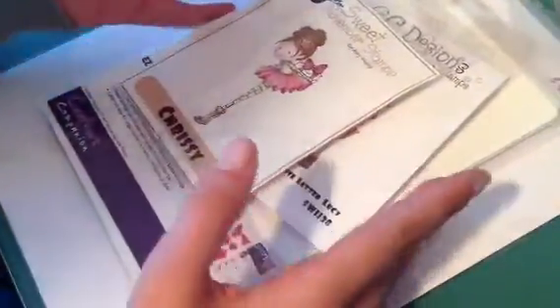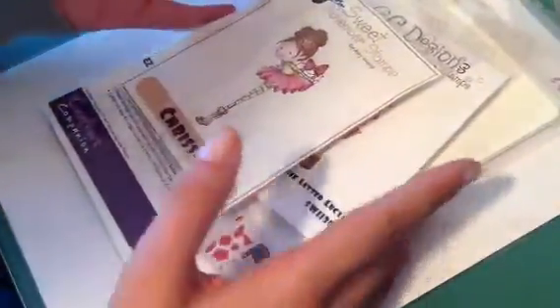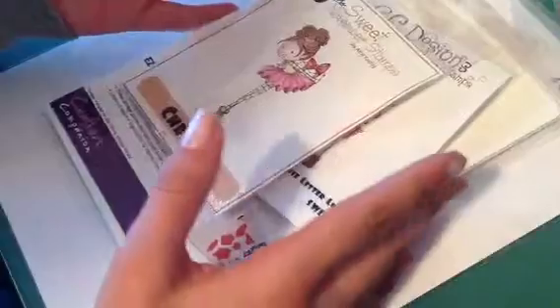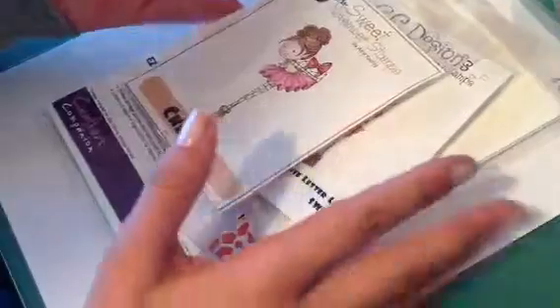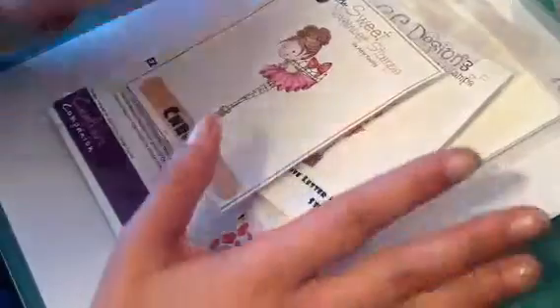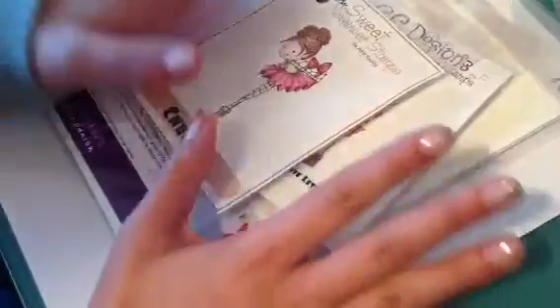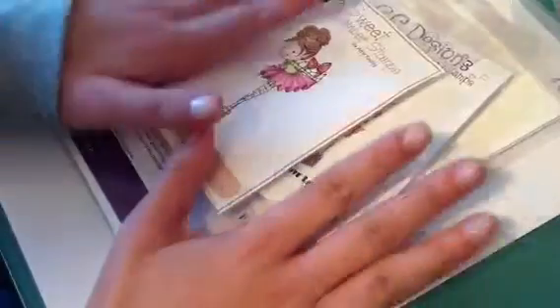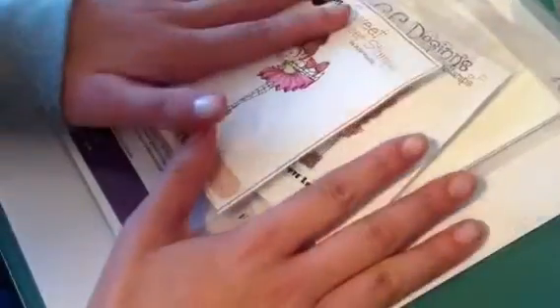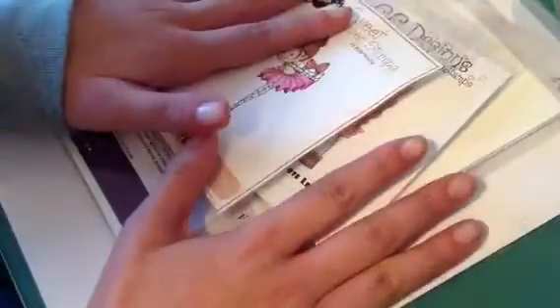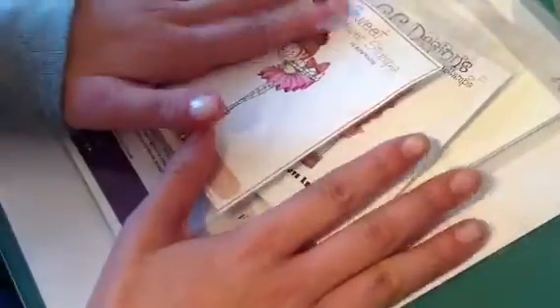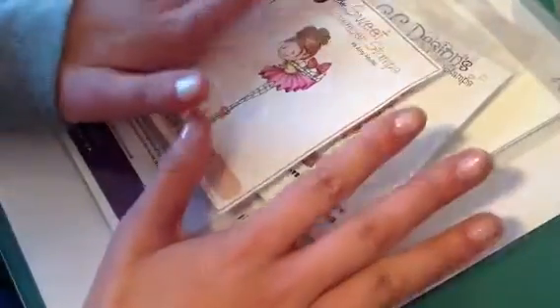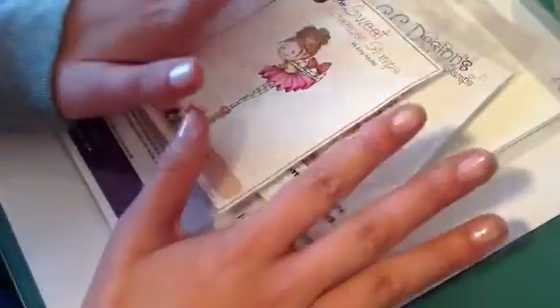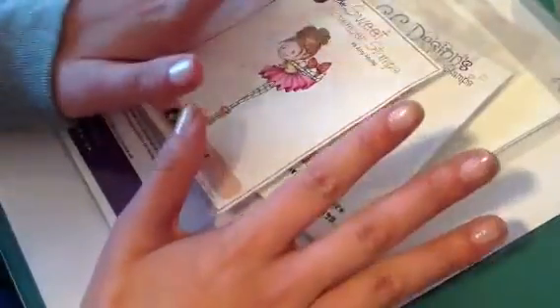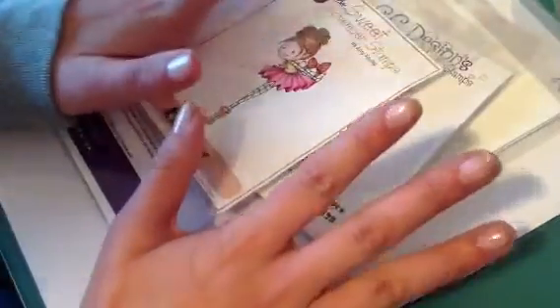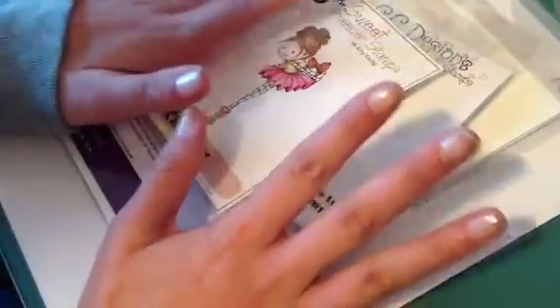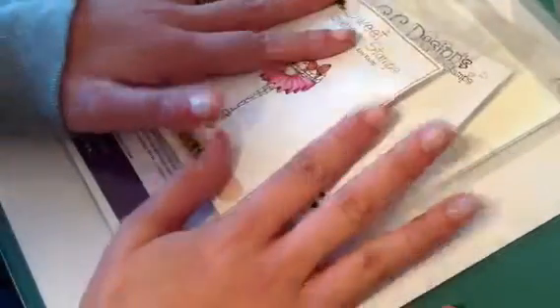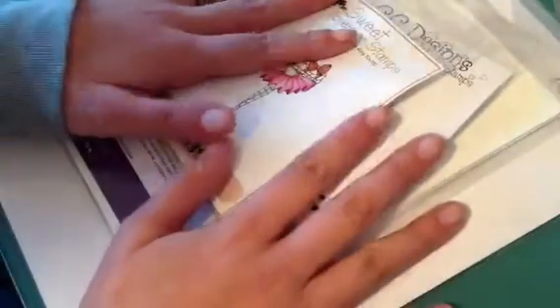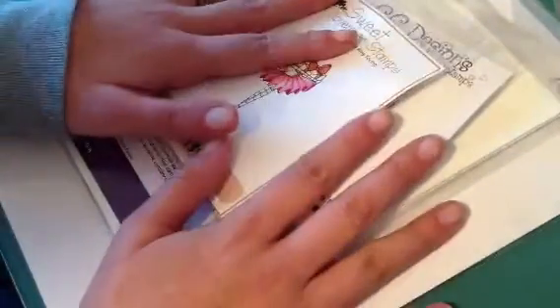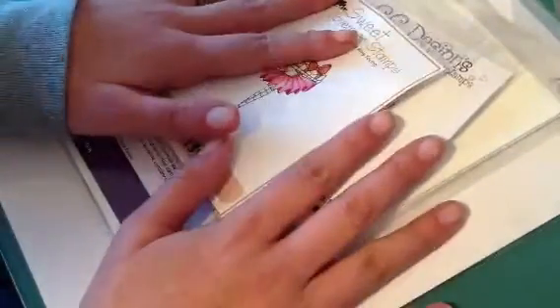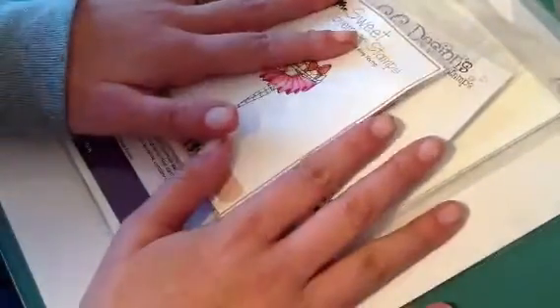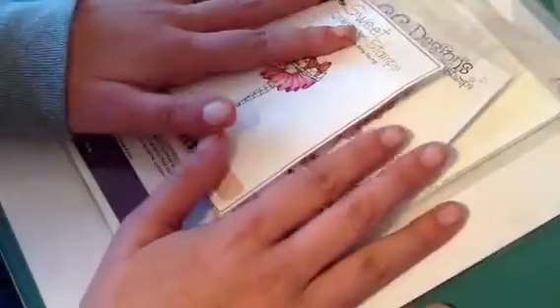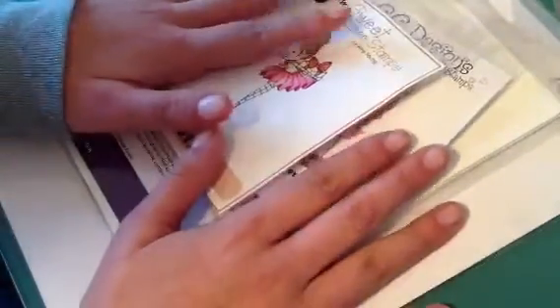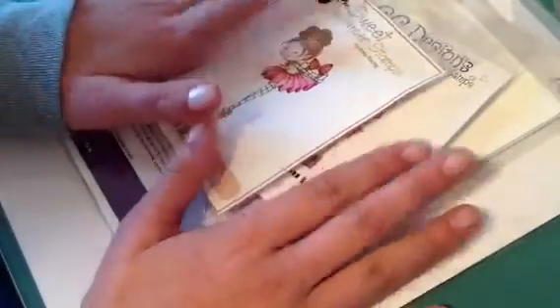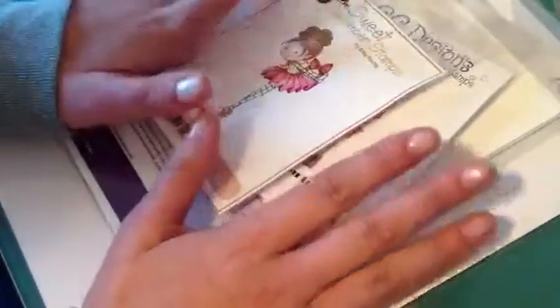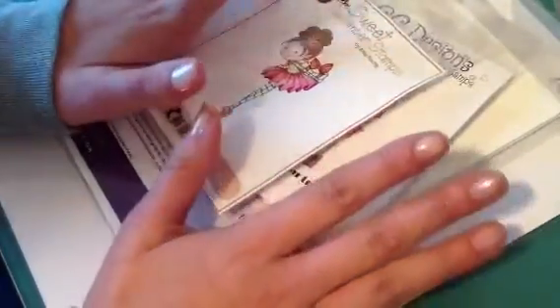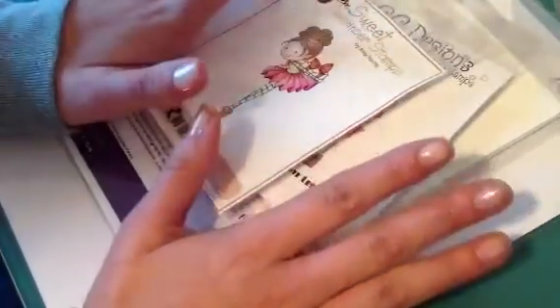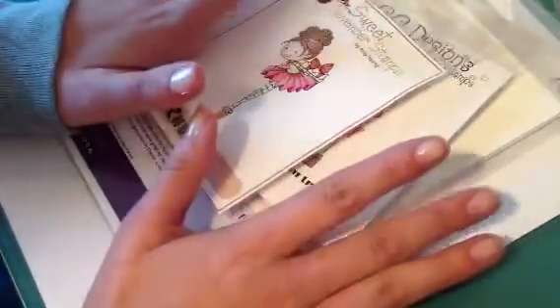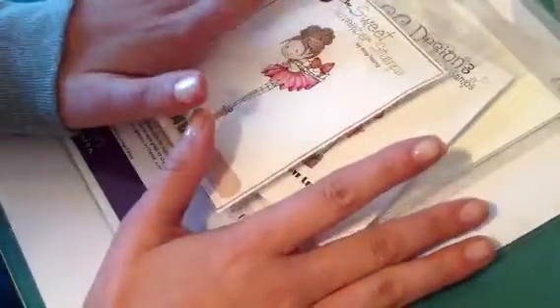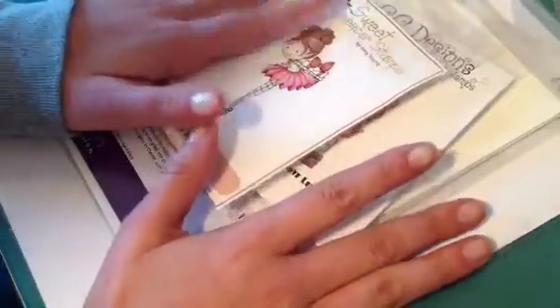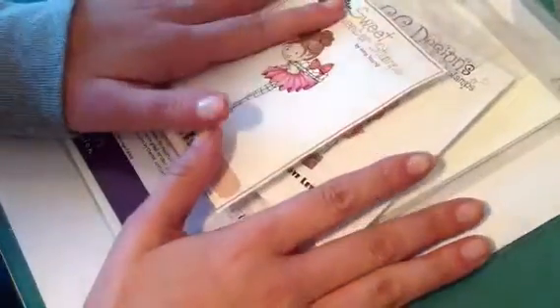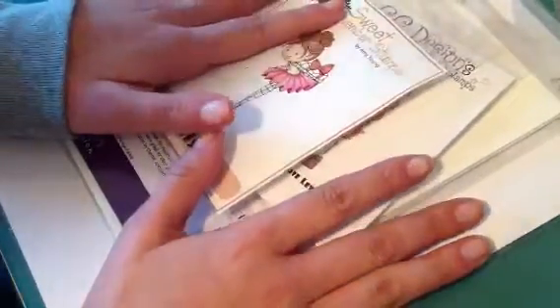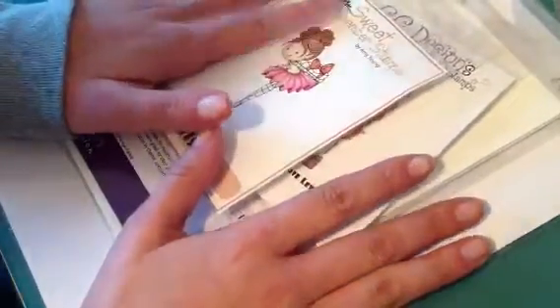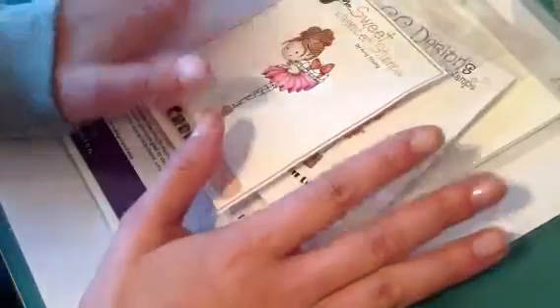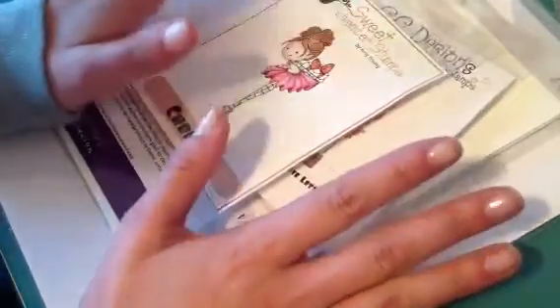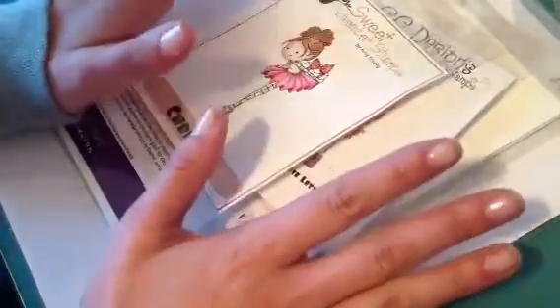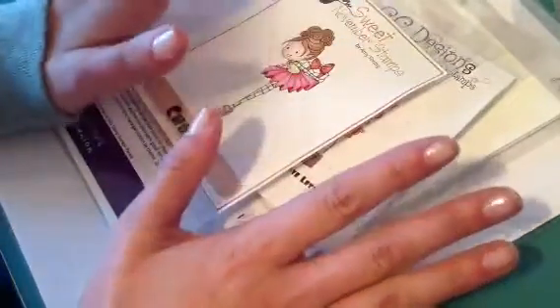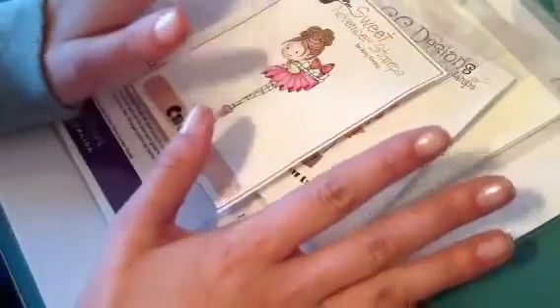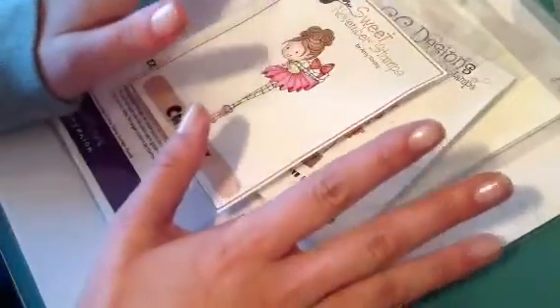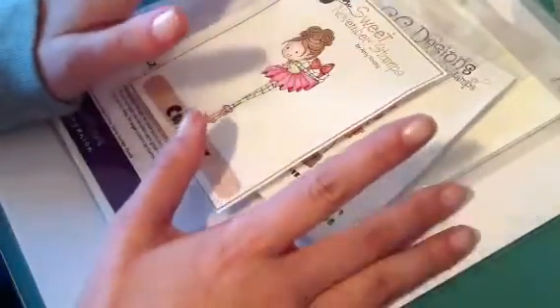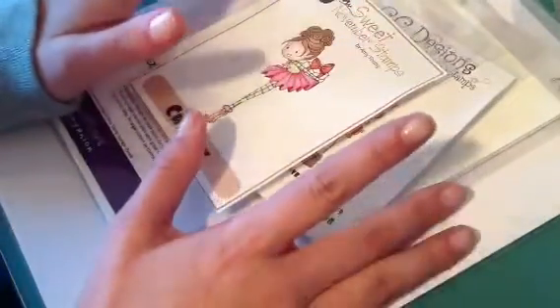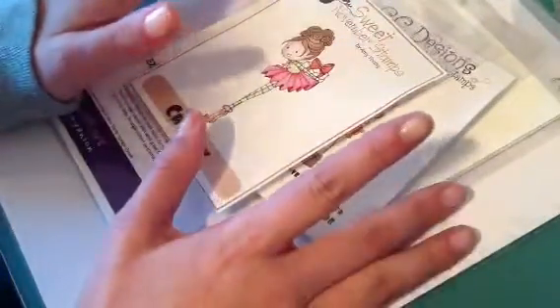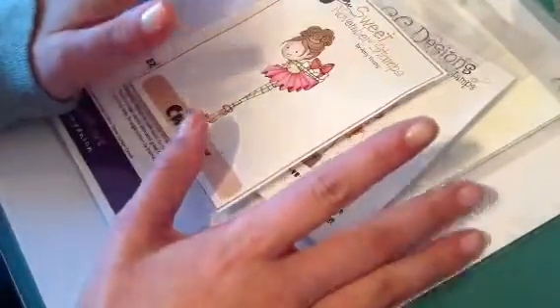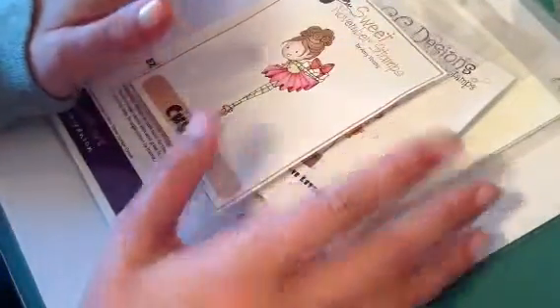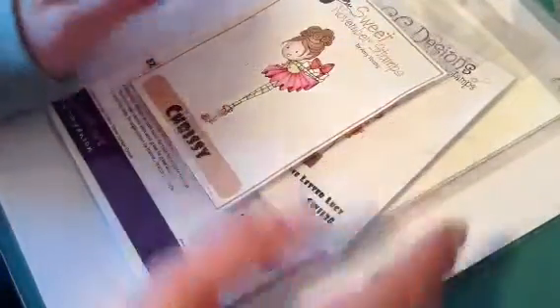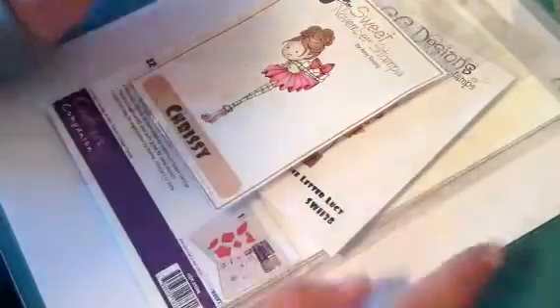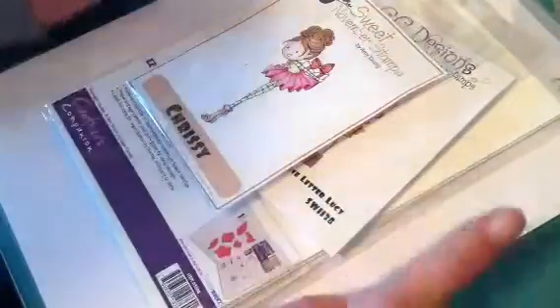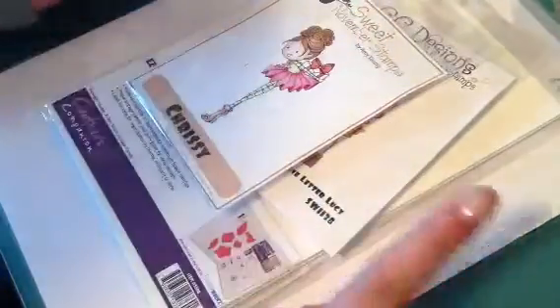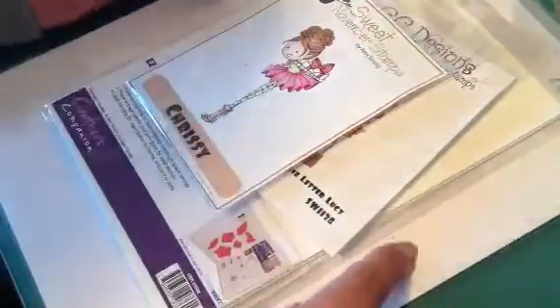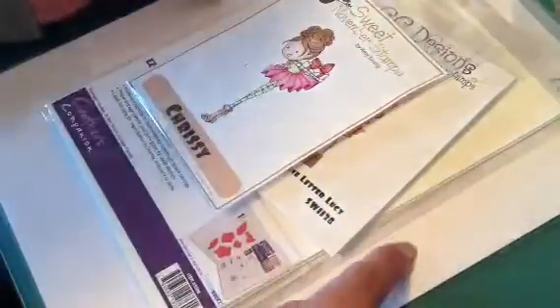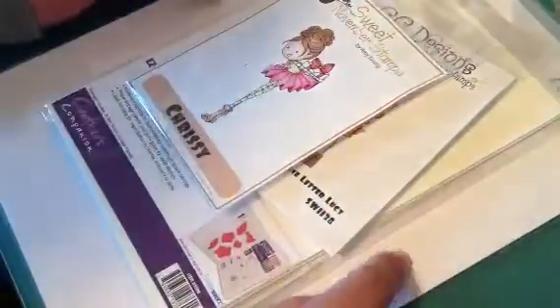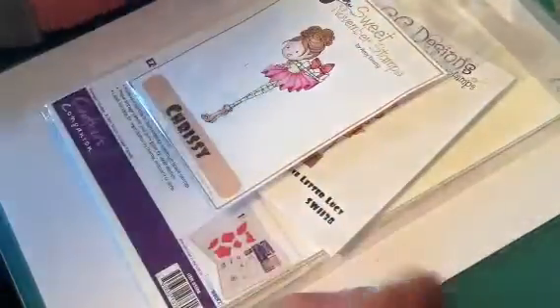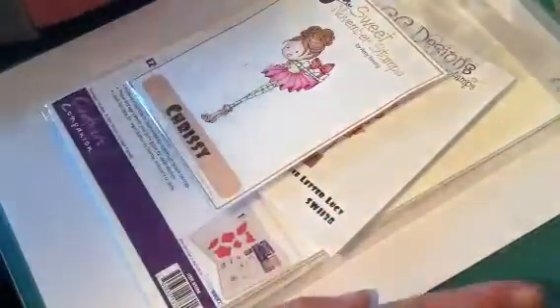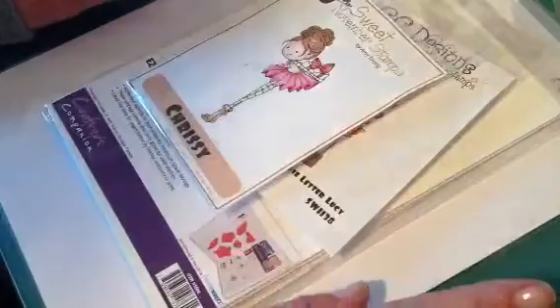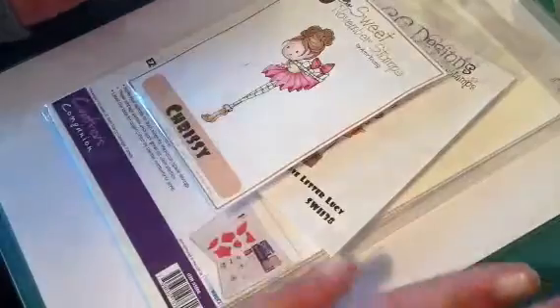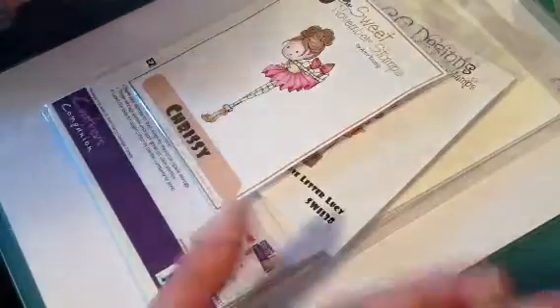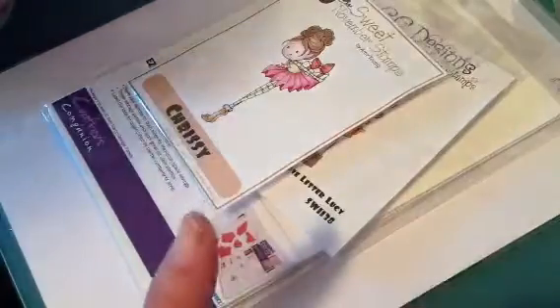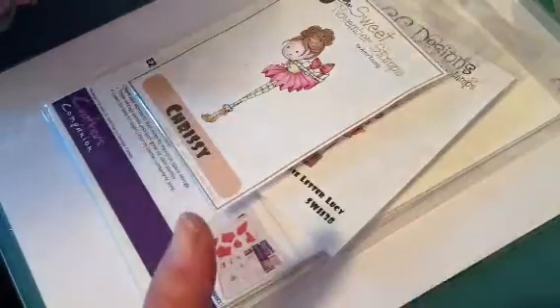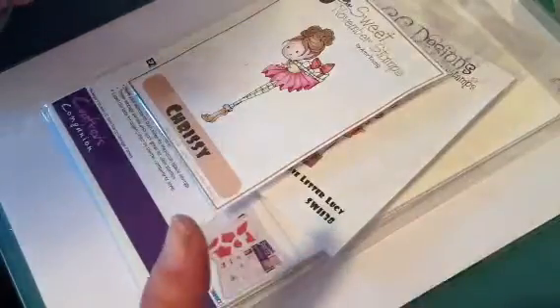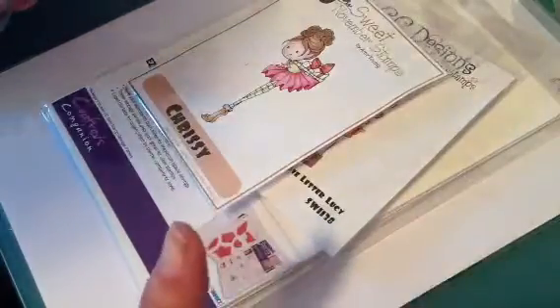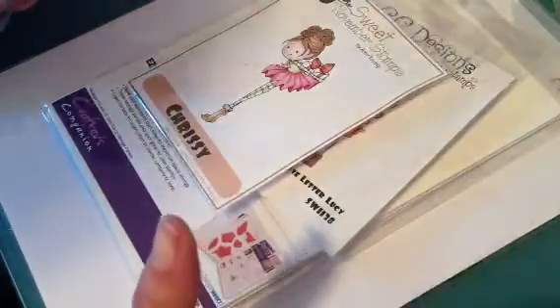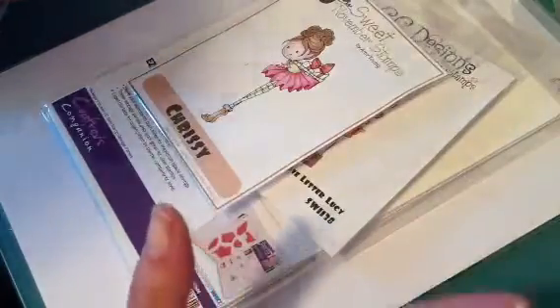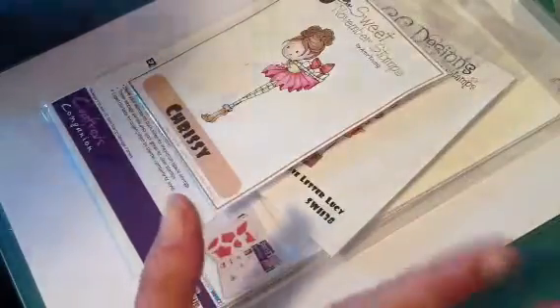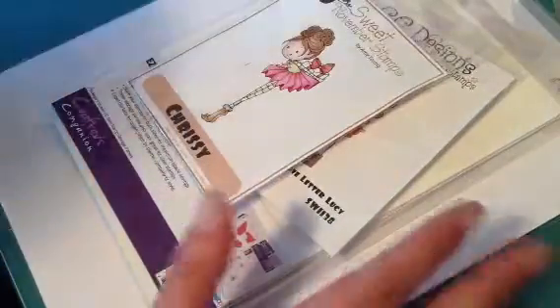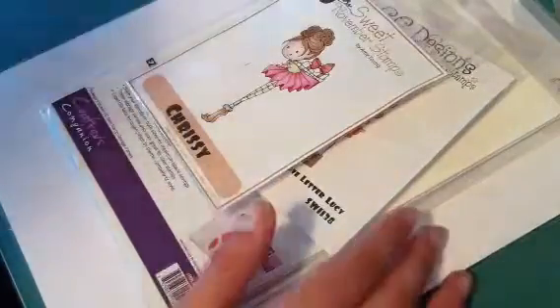Thank you so much Adriana. I can't wait to get all this put away and color — just thank you so much.